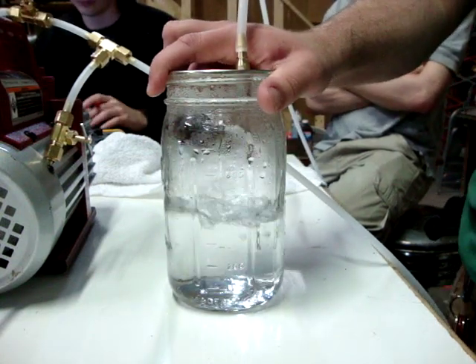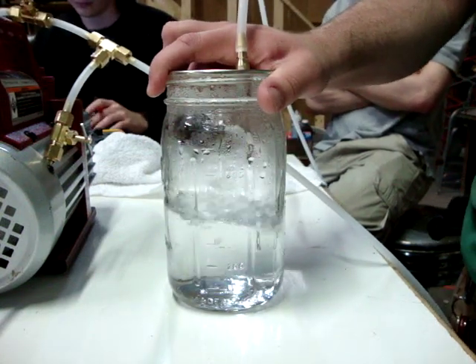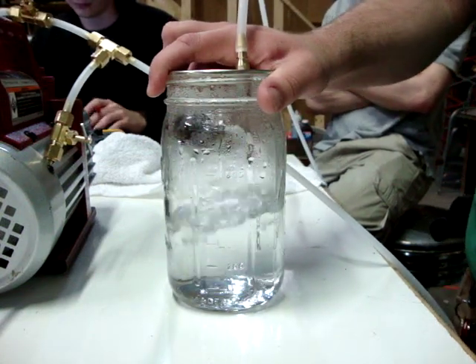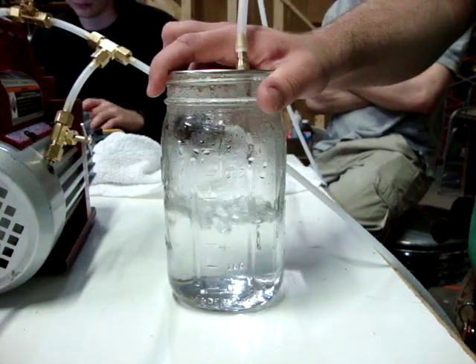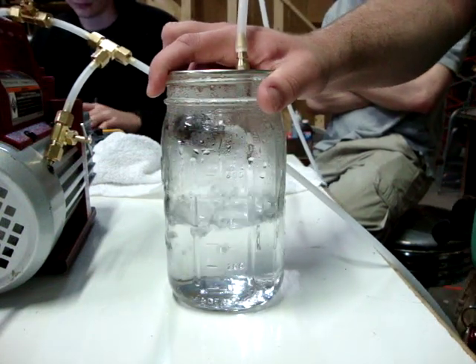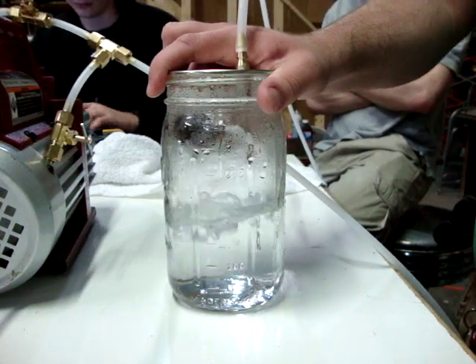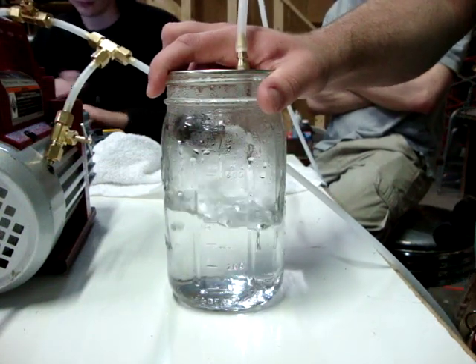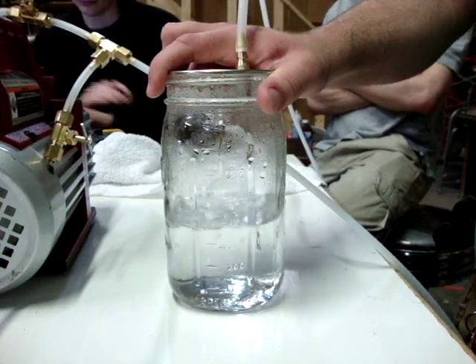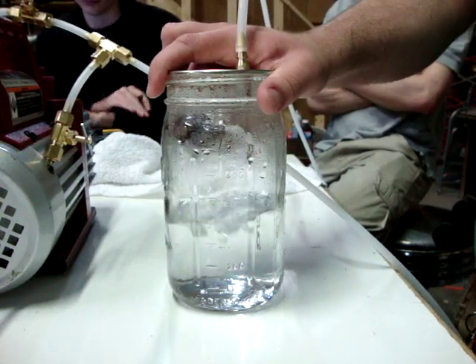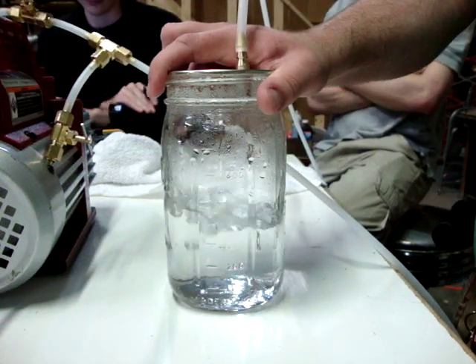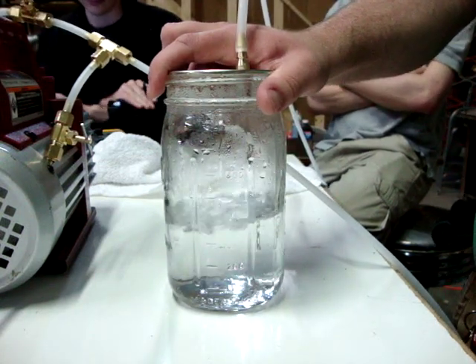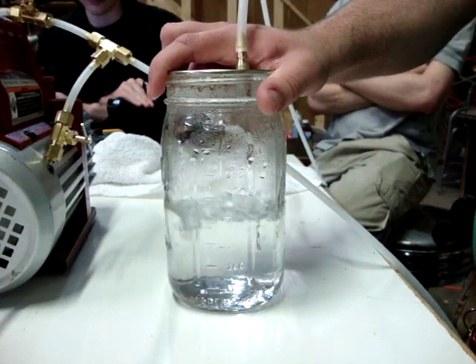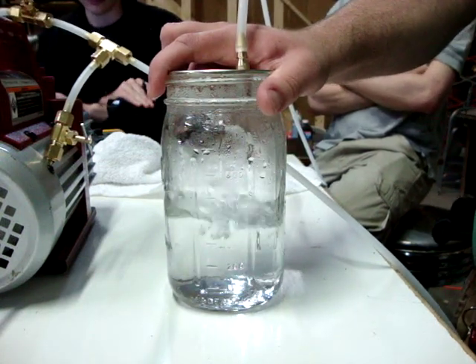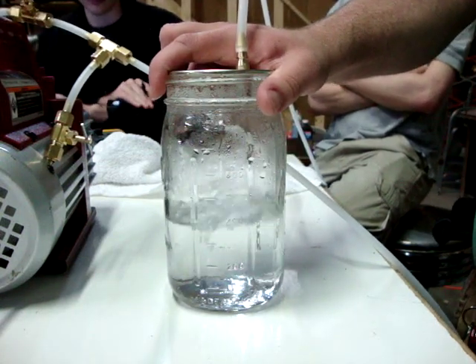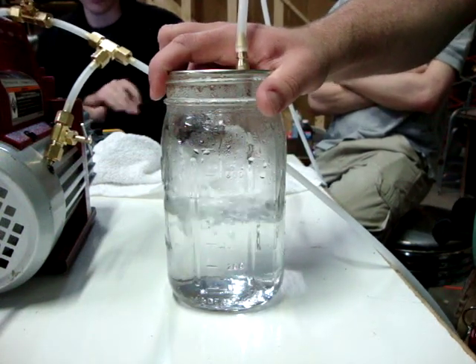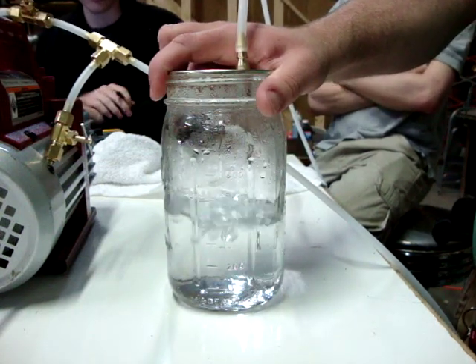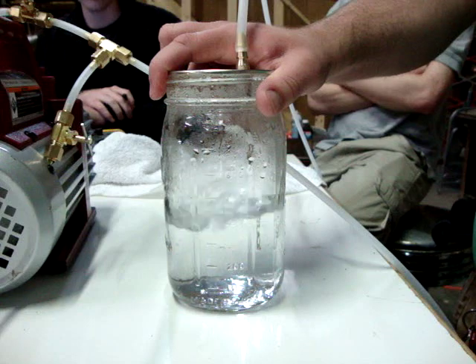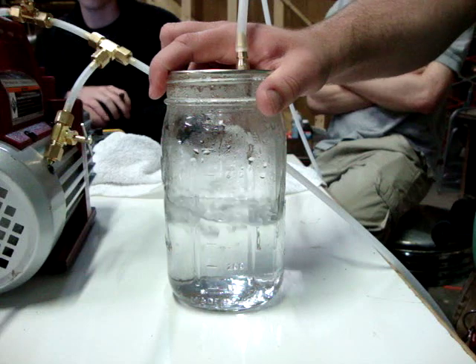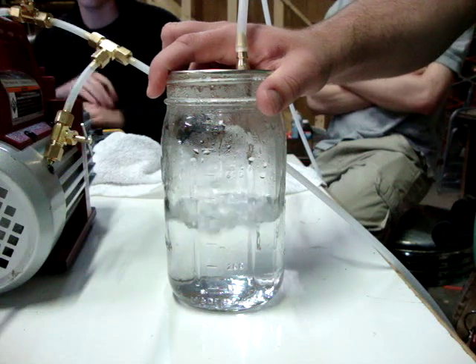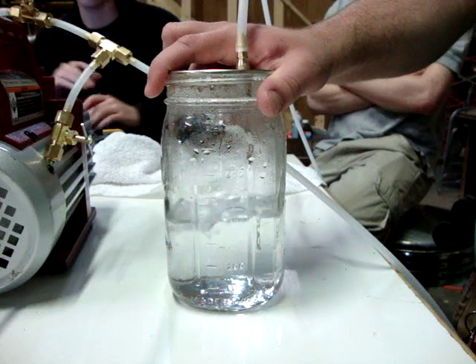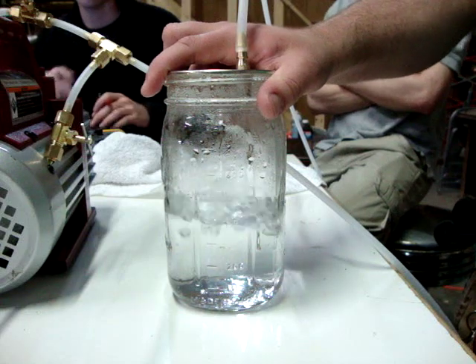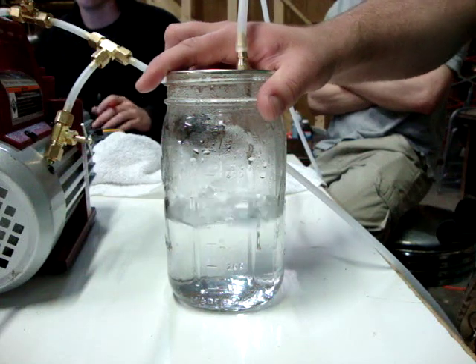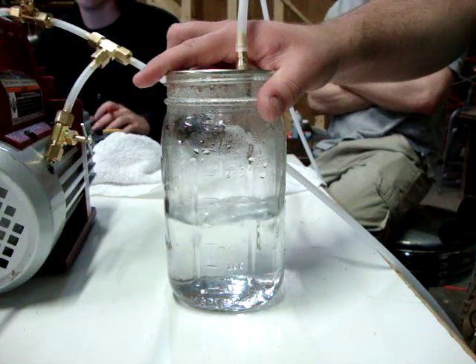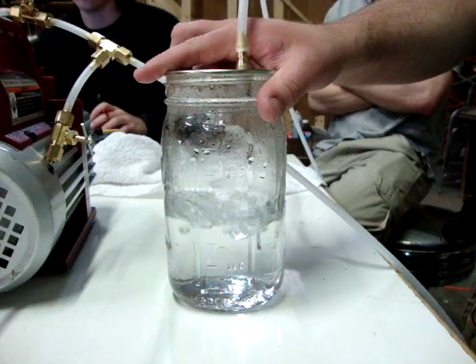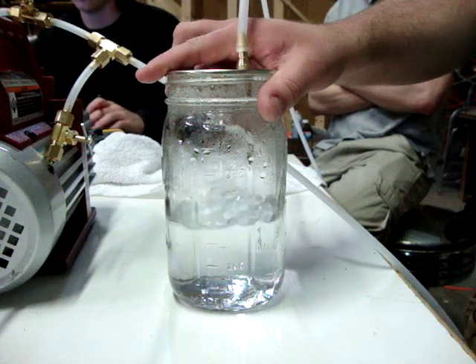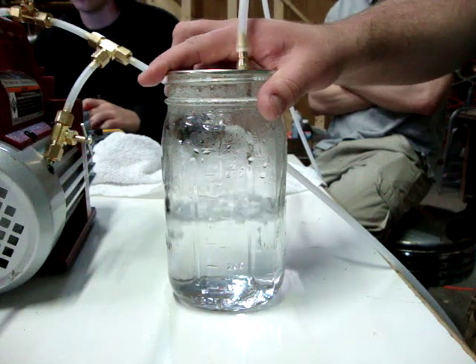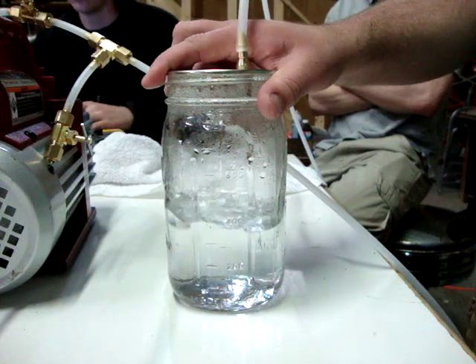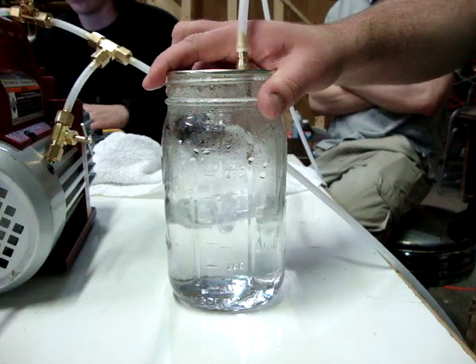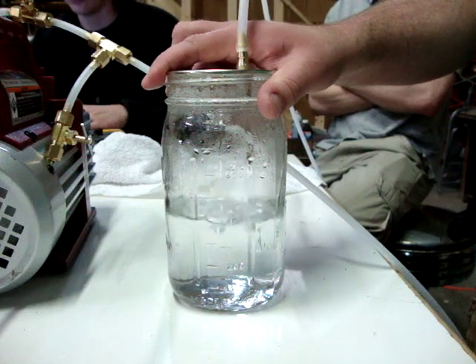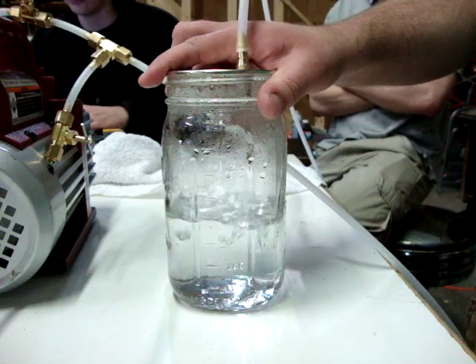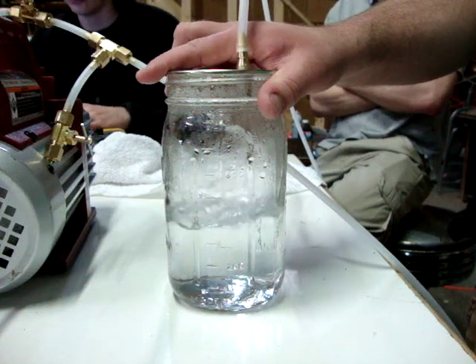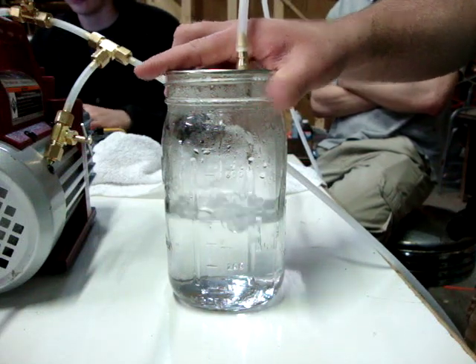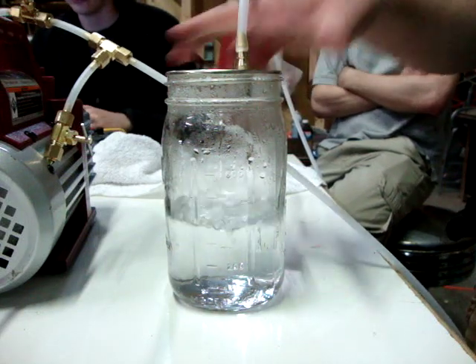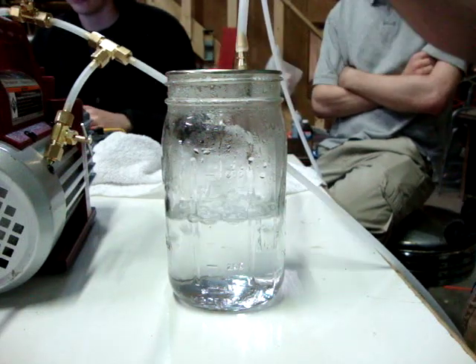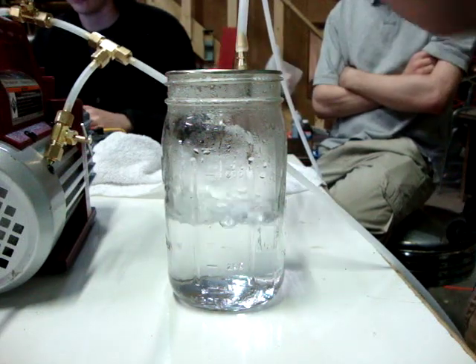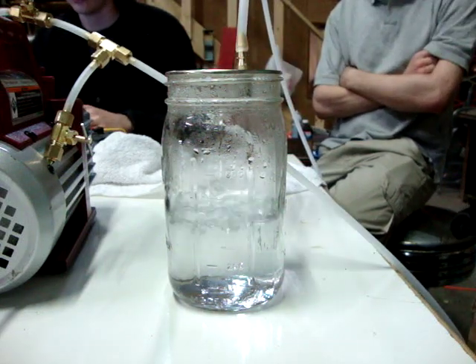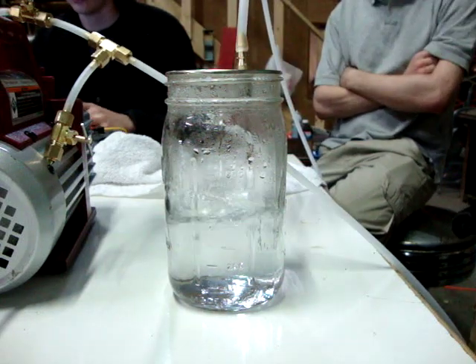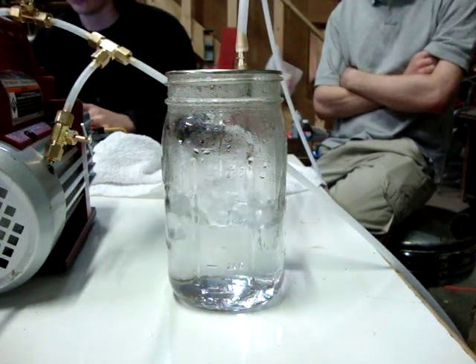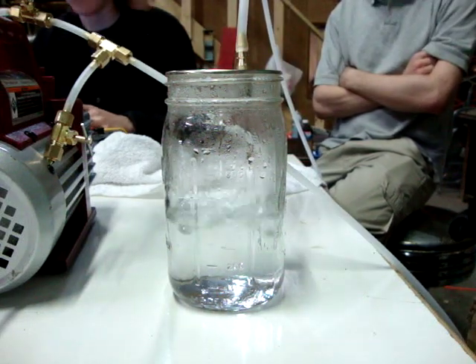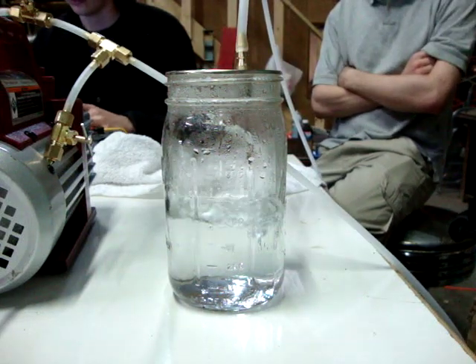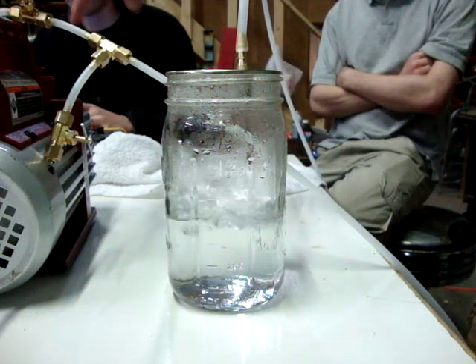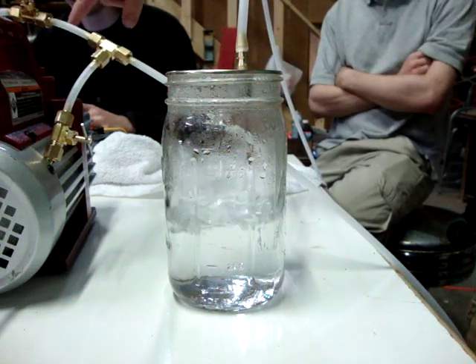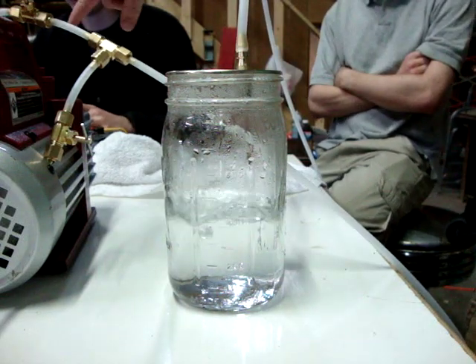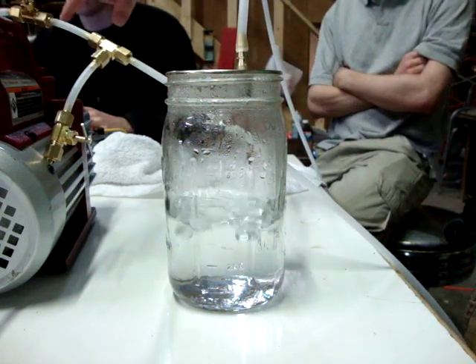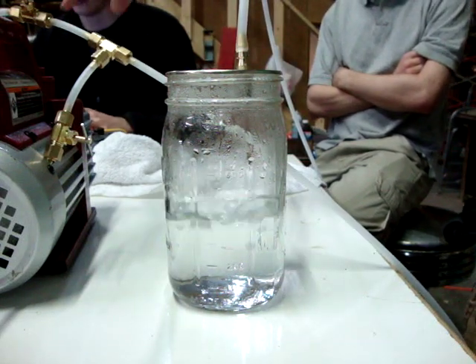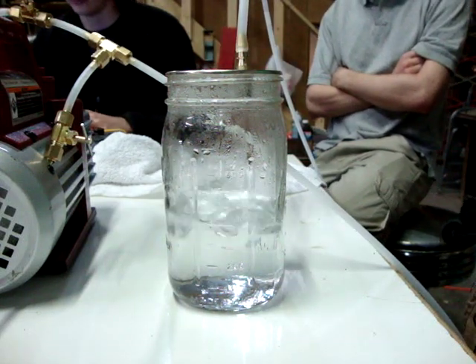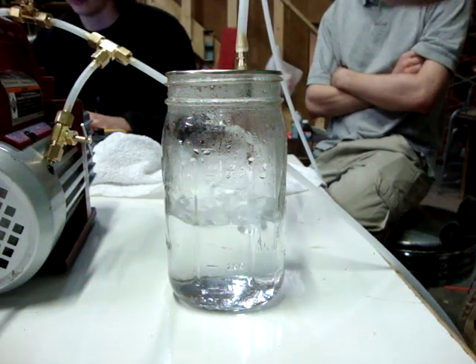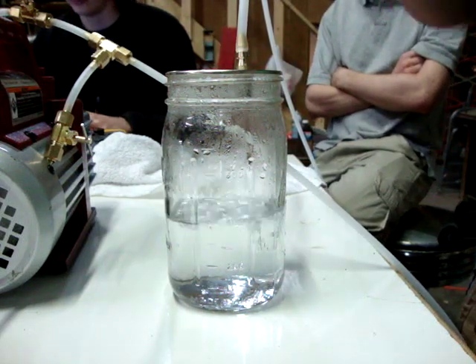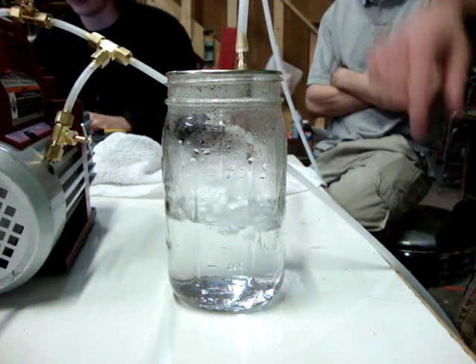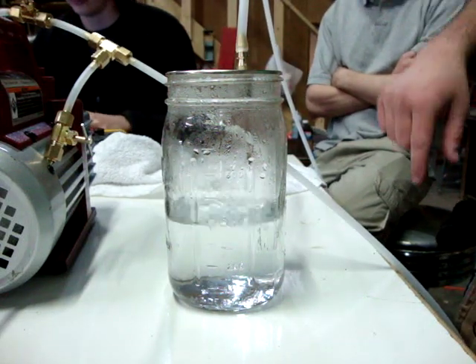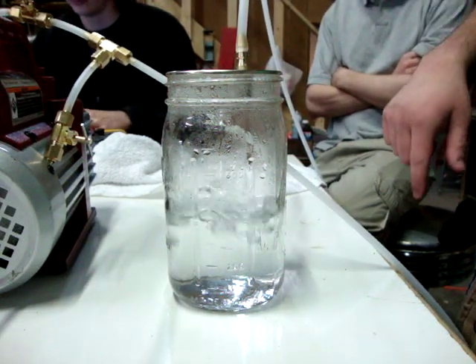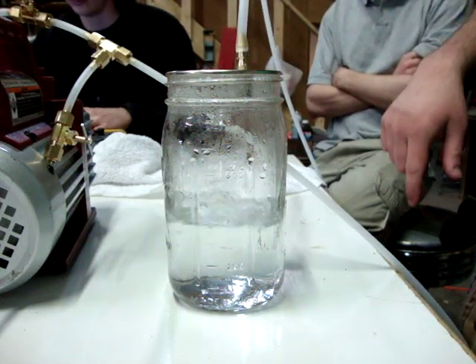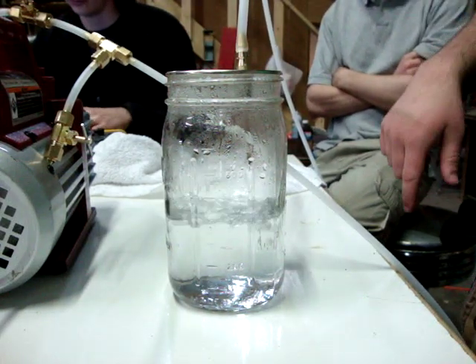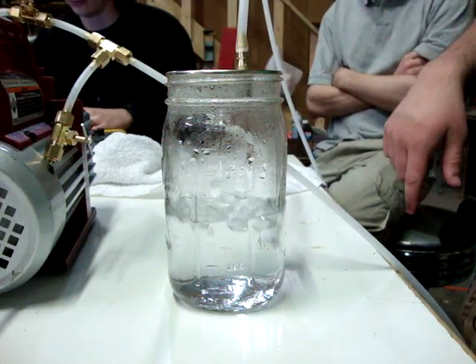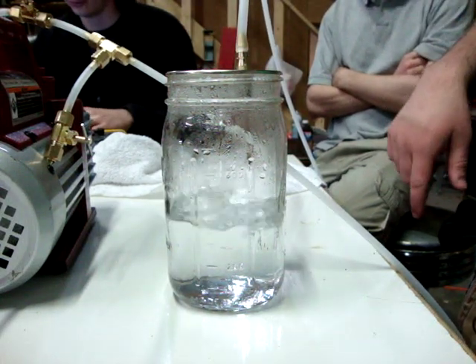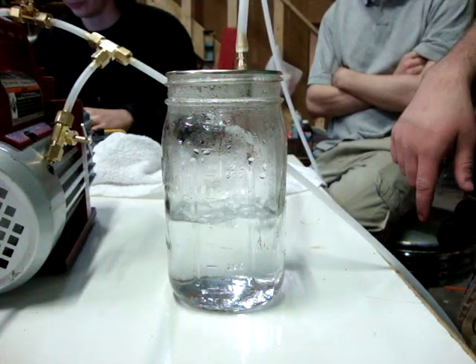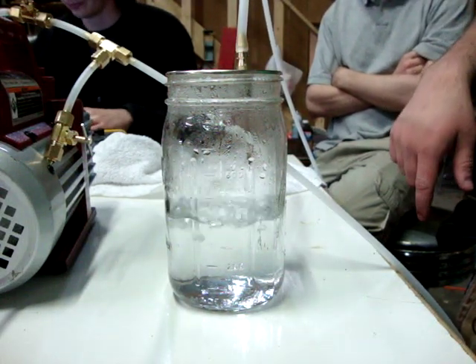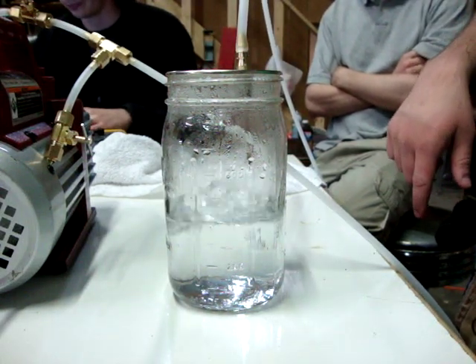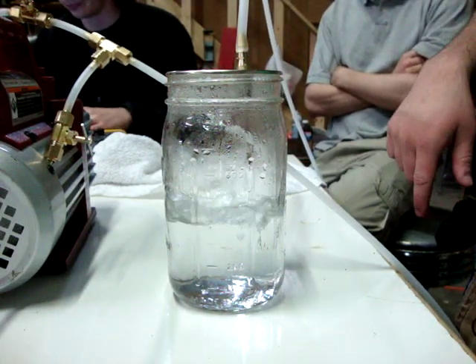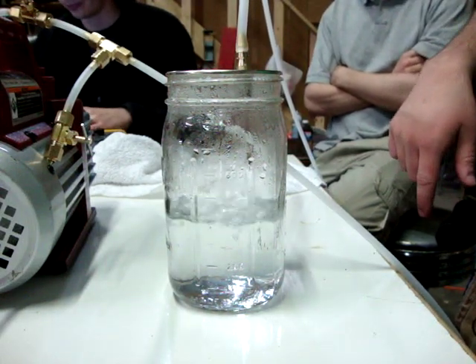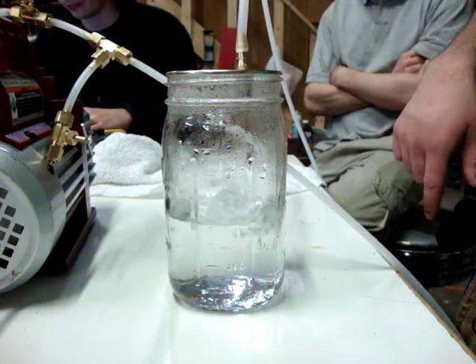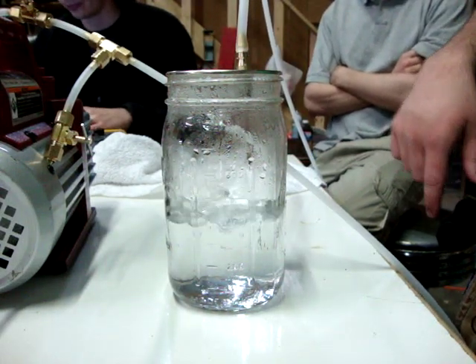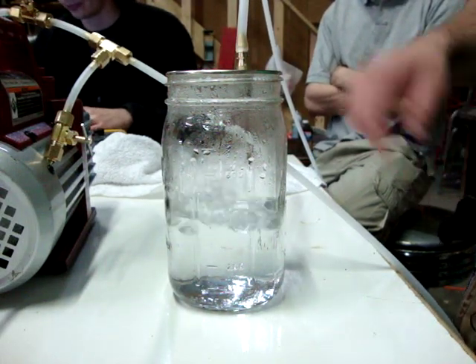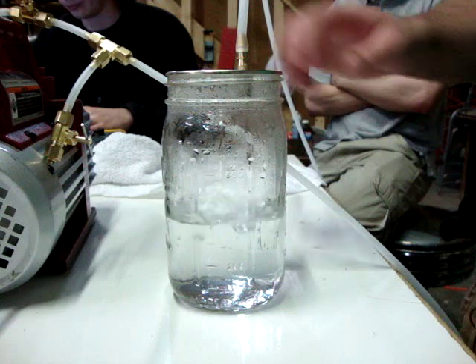So it's boiling, vaporizing, and then it's drawing it out this way. Yeah, because now it's a vapor. Crazy.